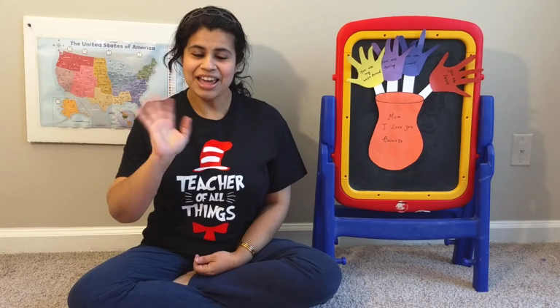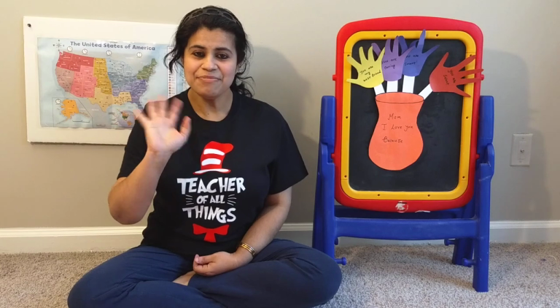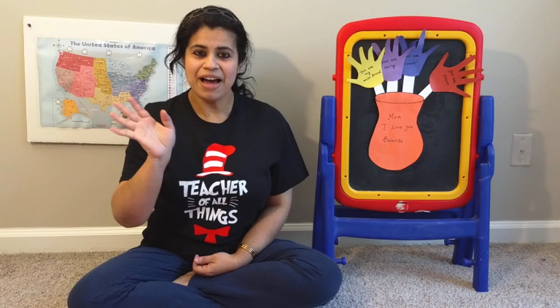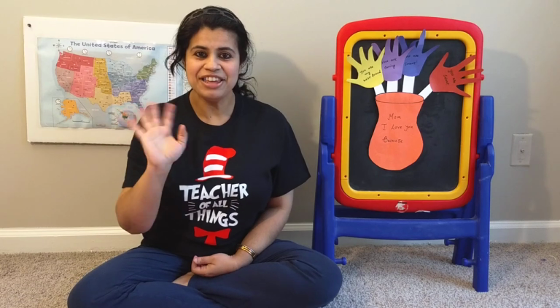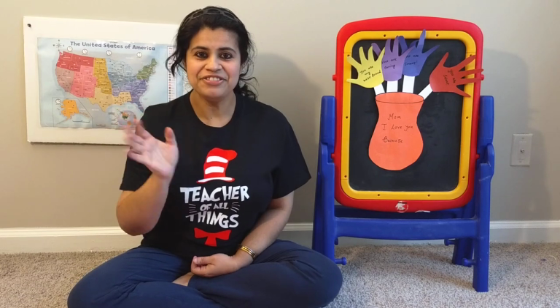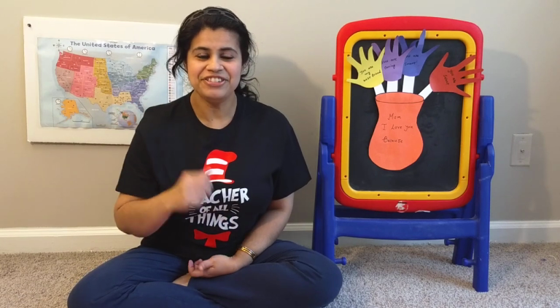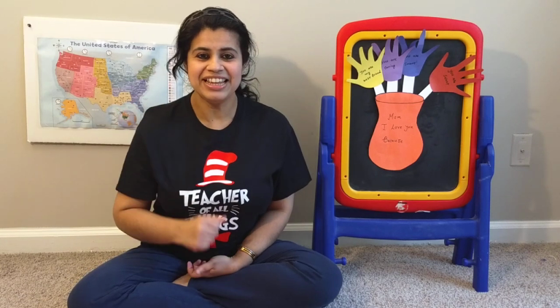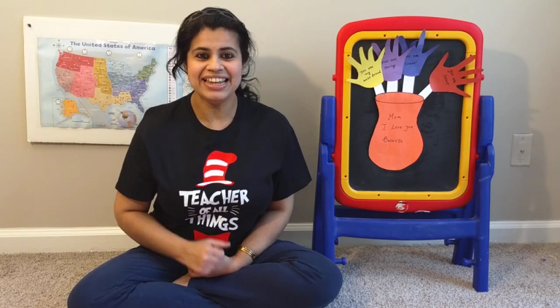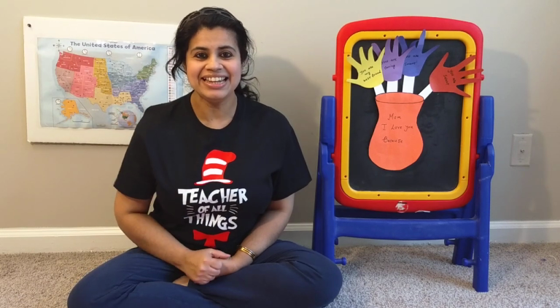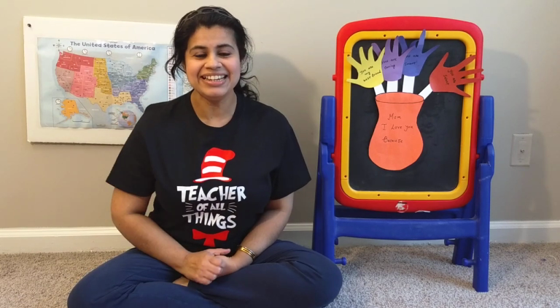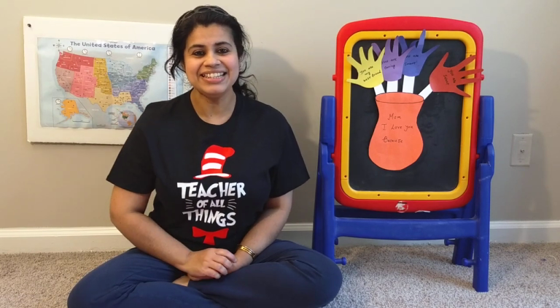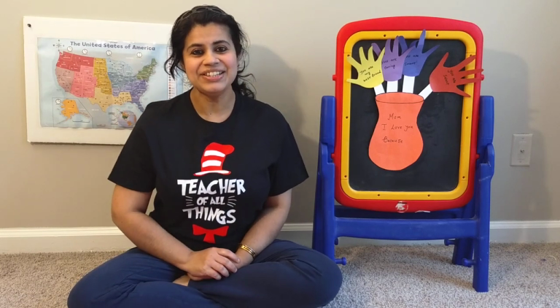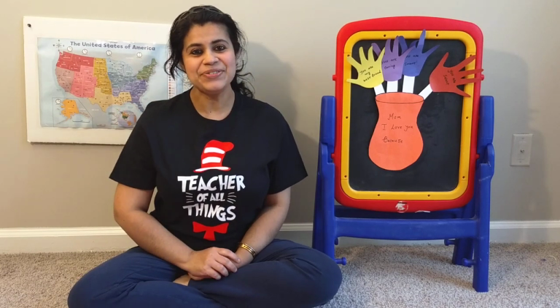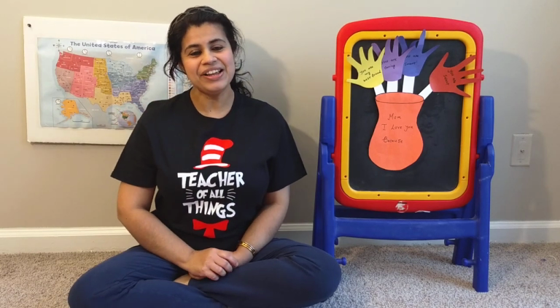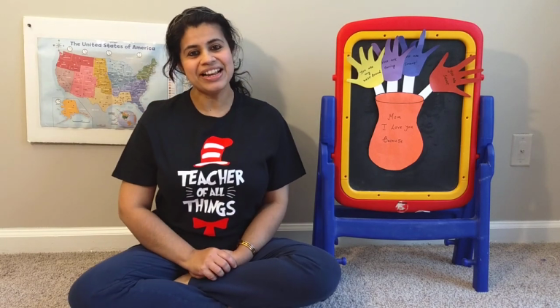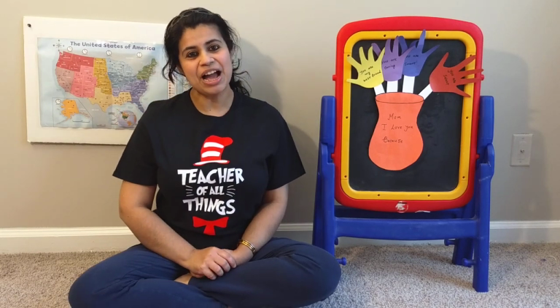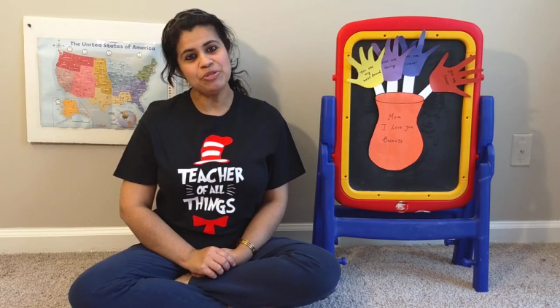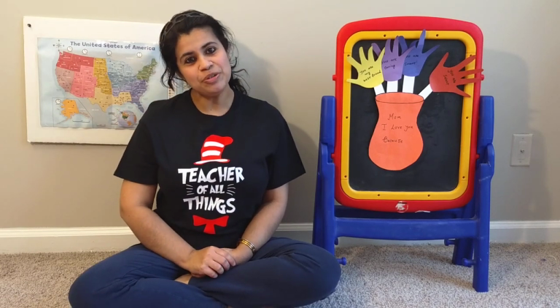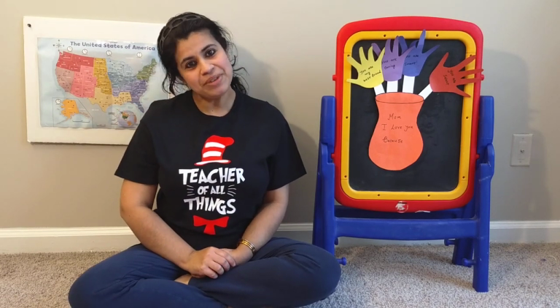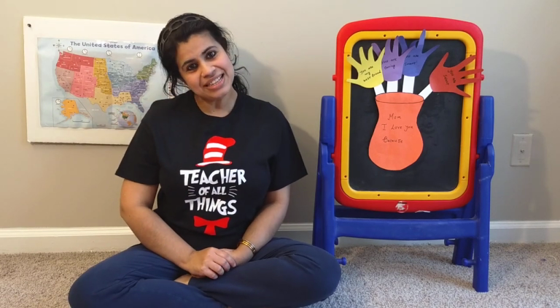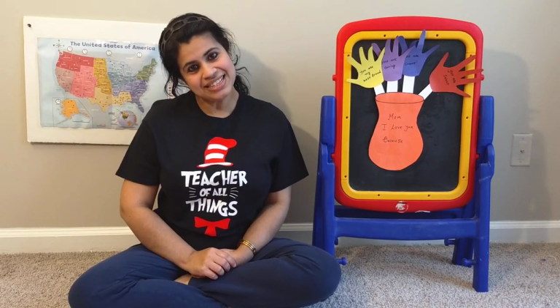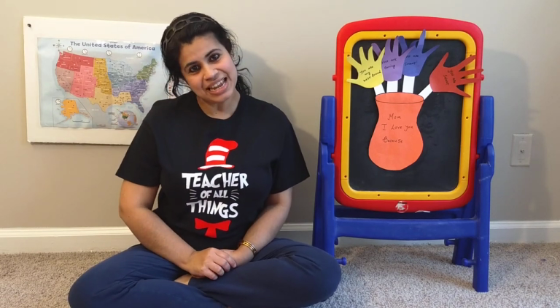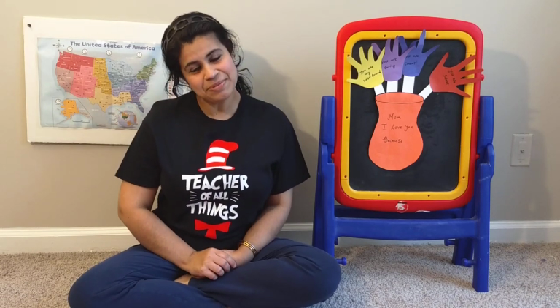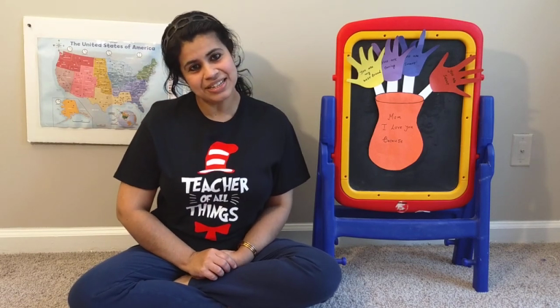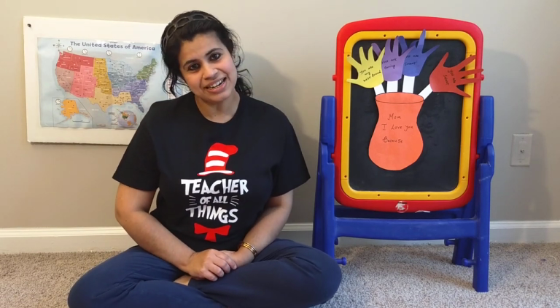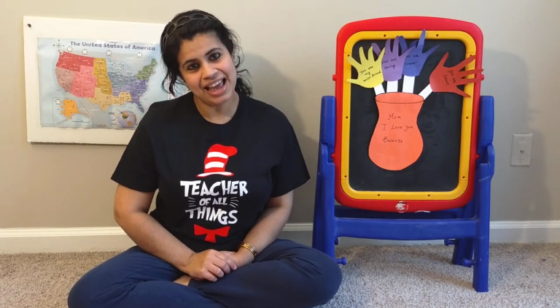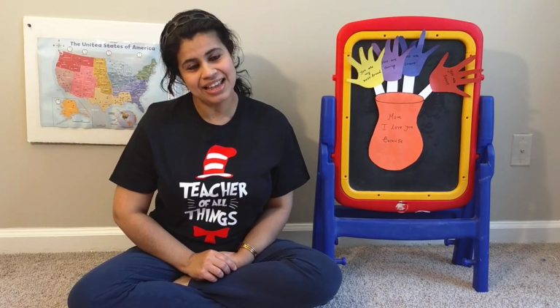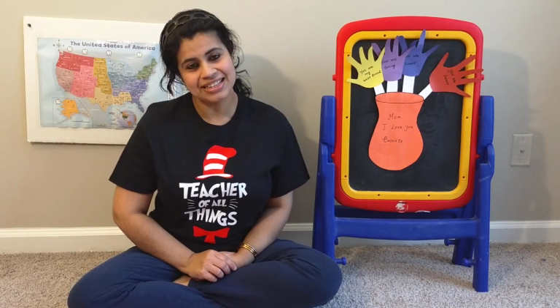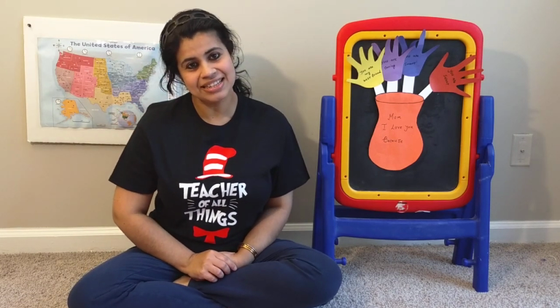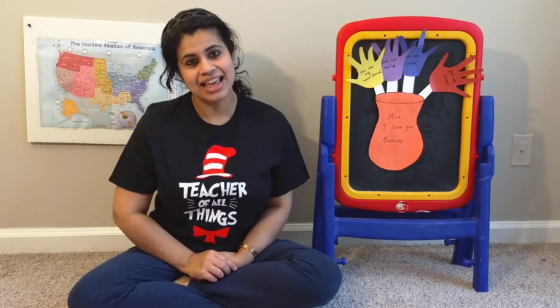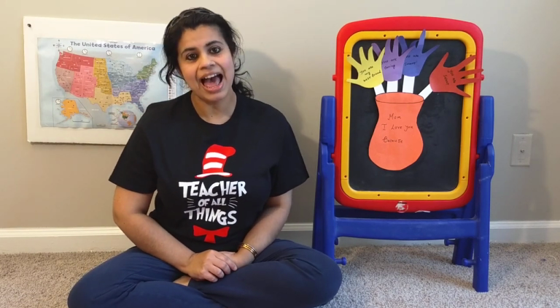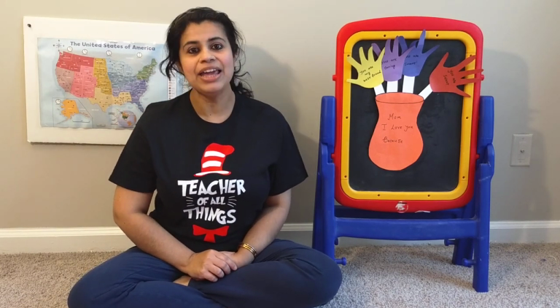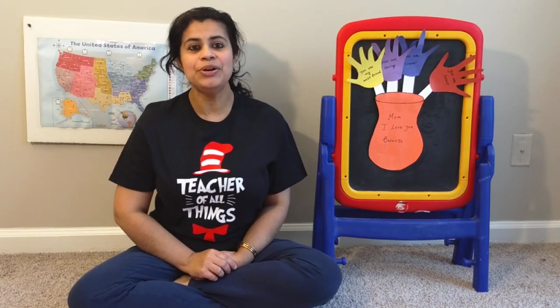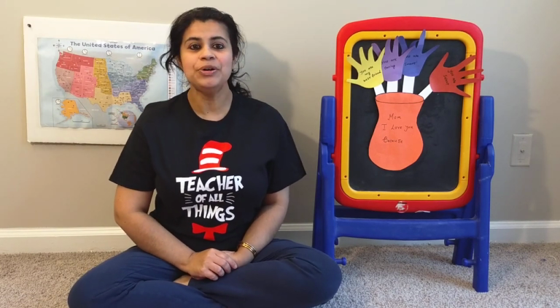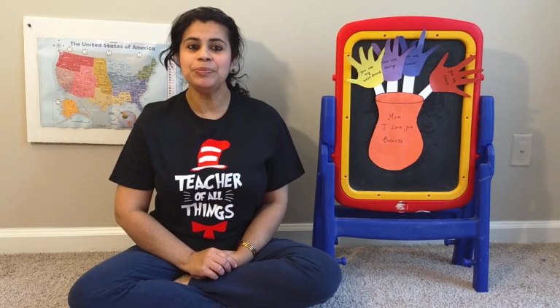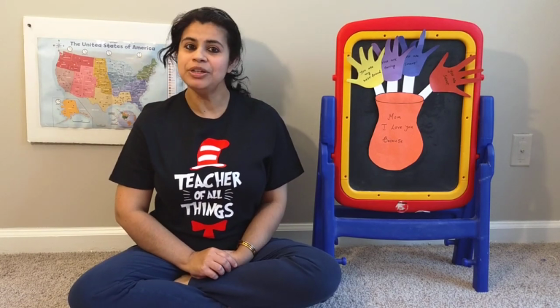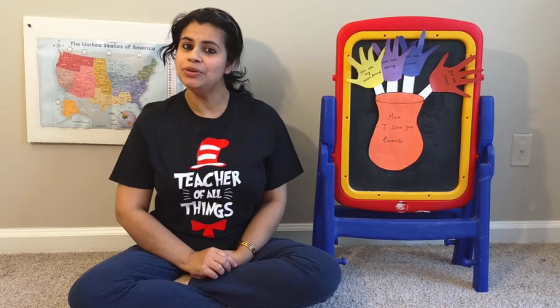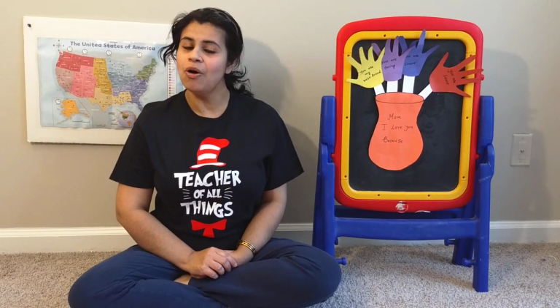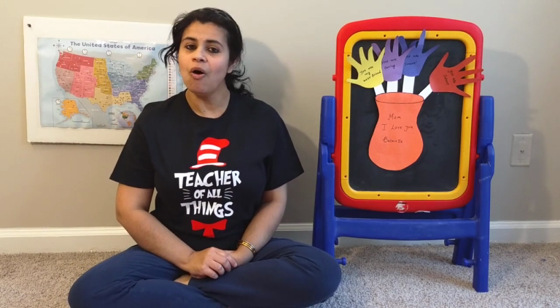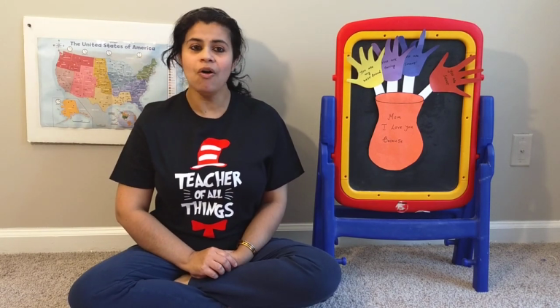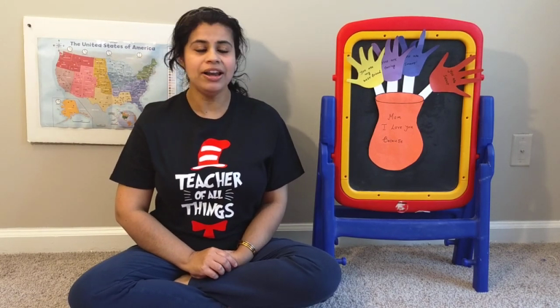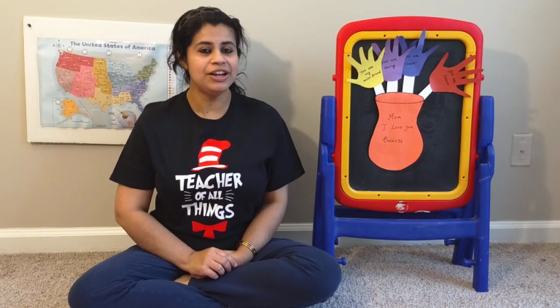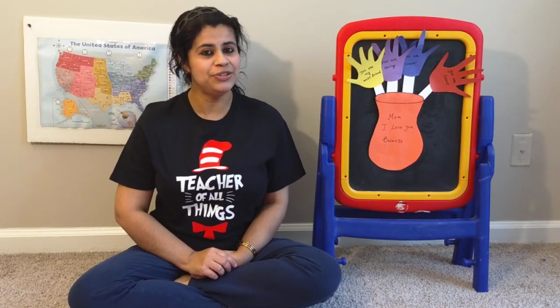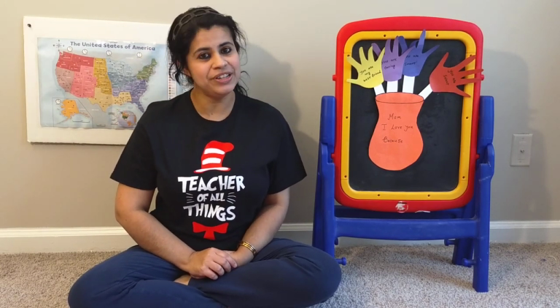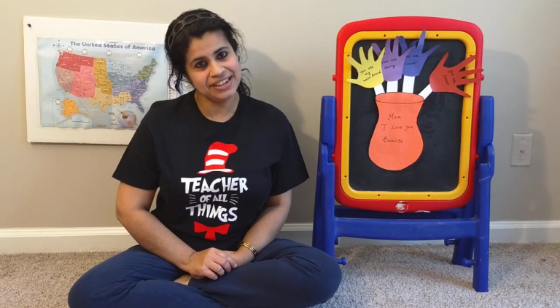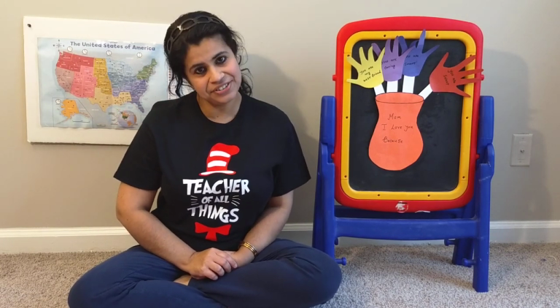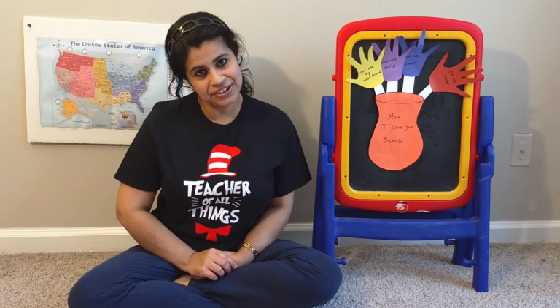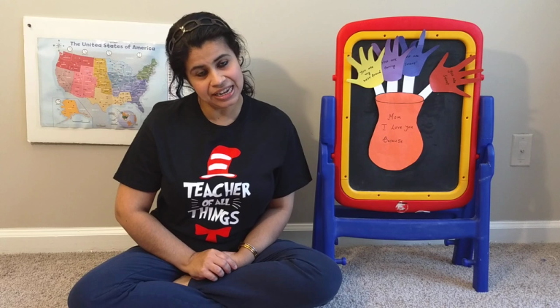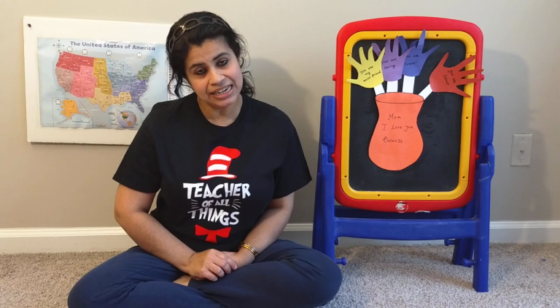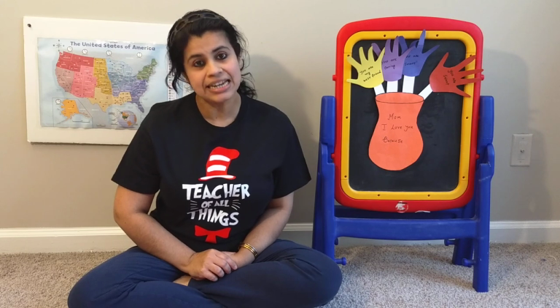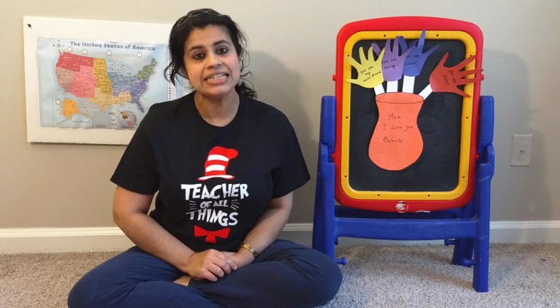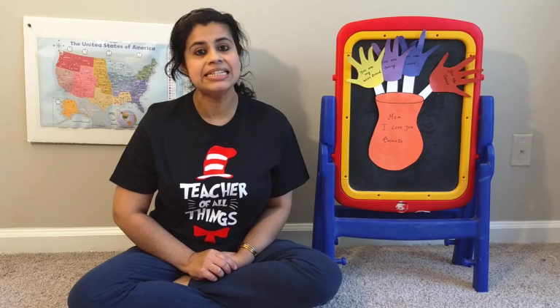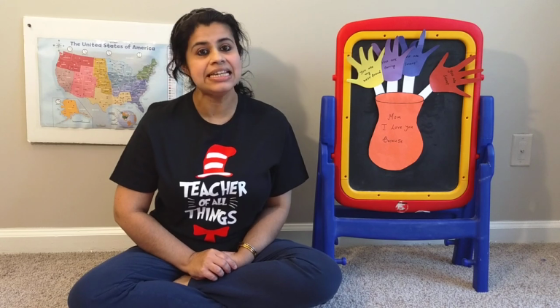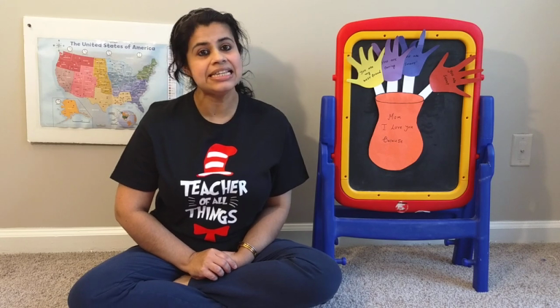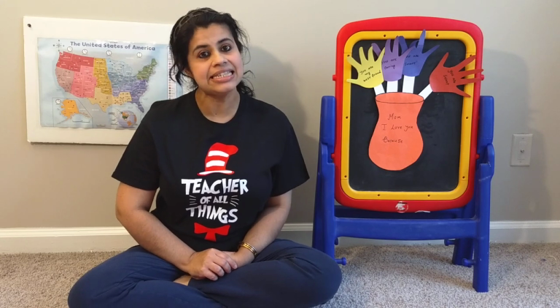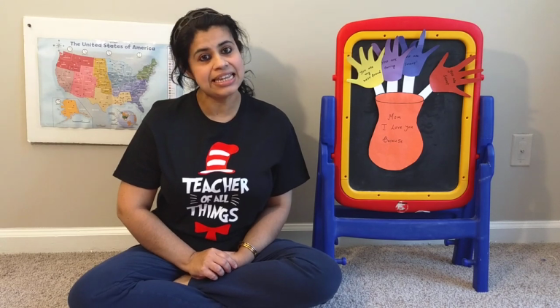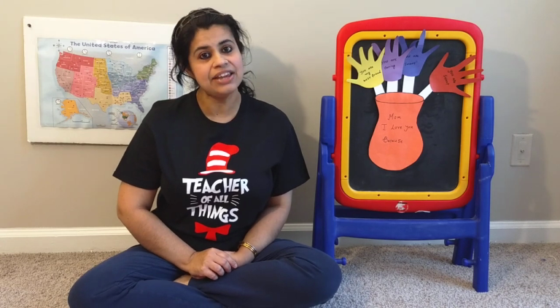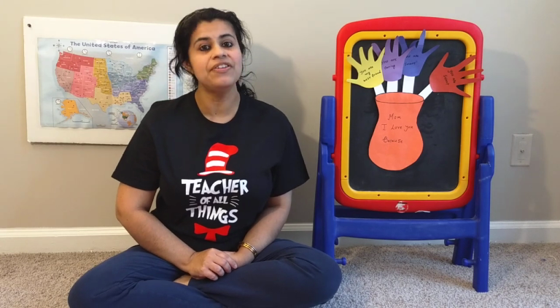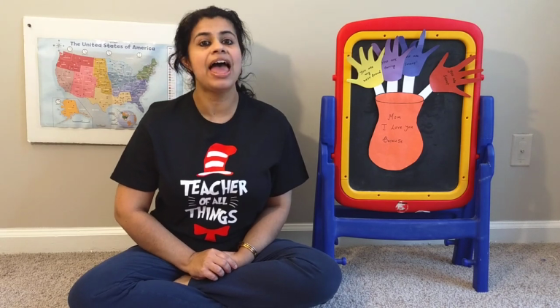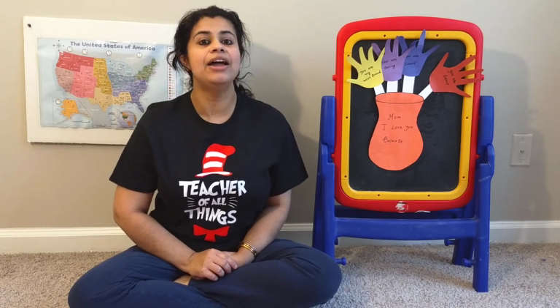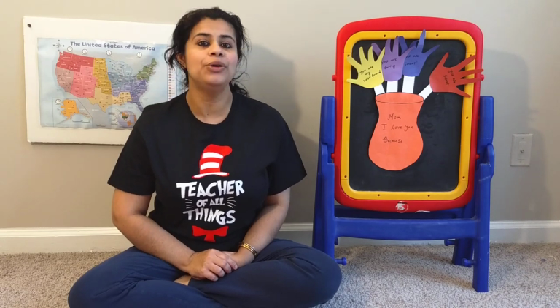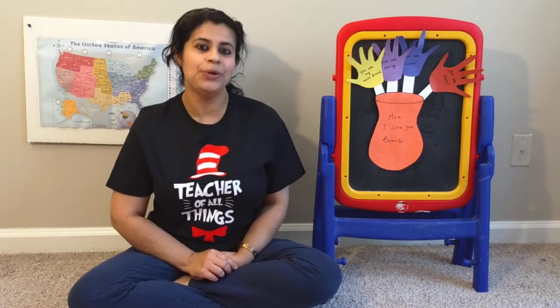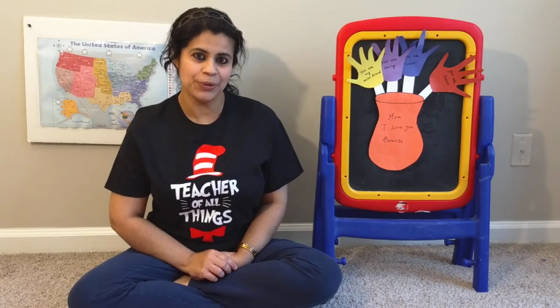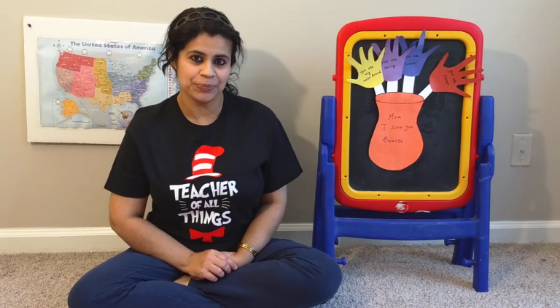Hi my friends, welcome to Ms. Deb's class. I hope you all are doing great and stay safe at home.